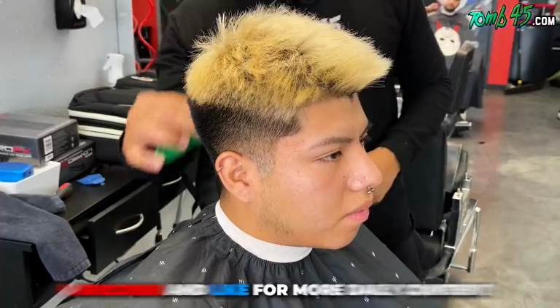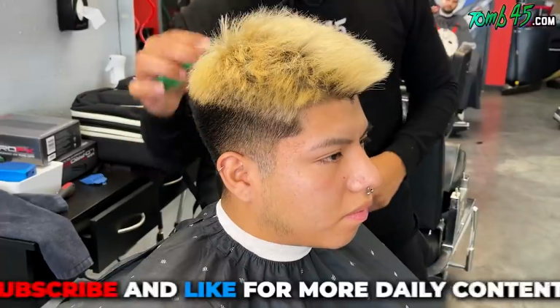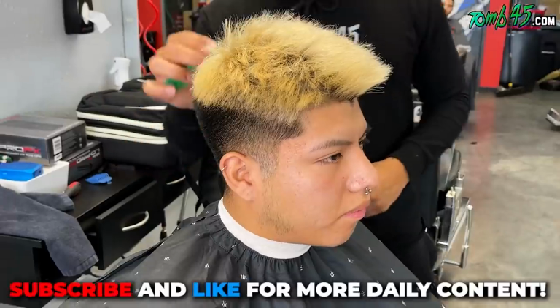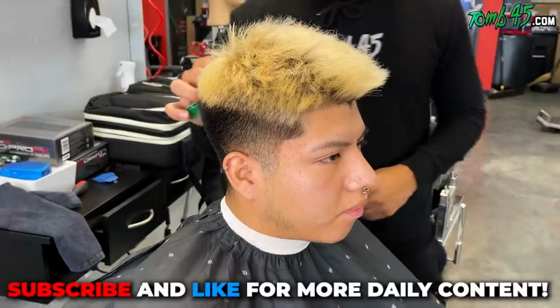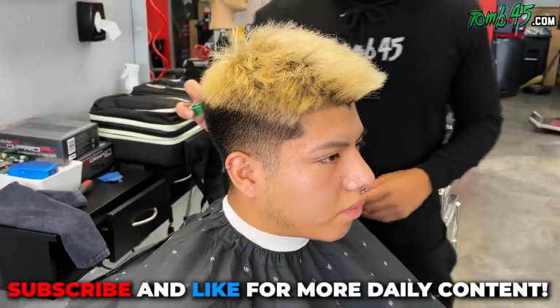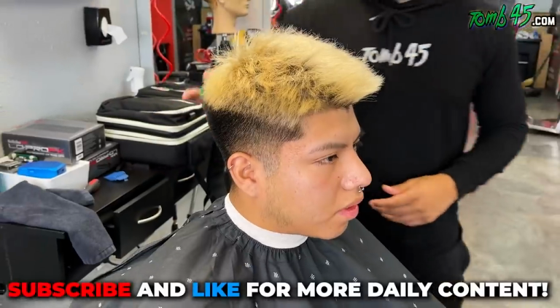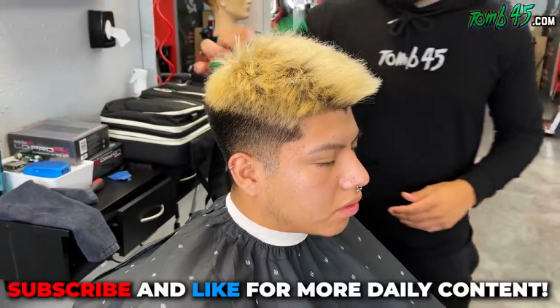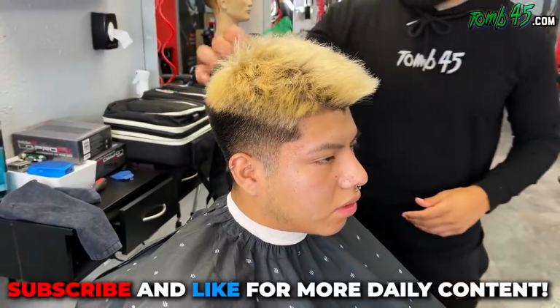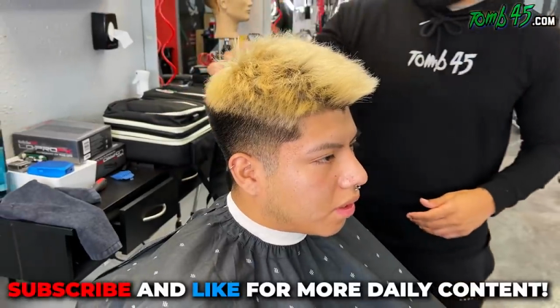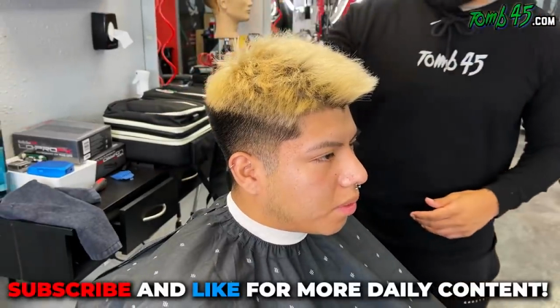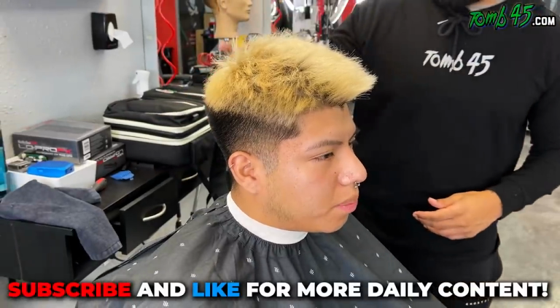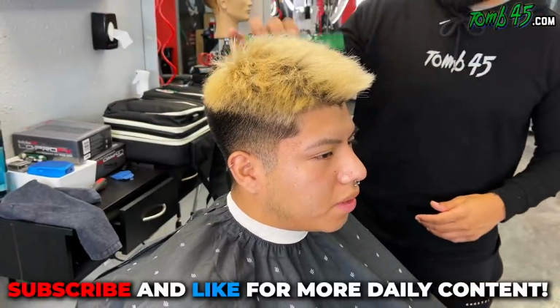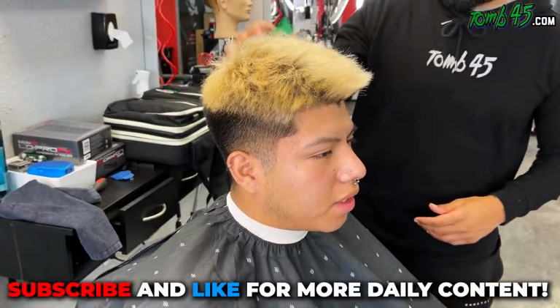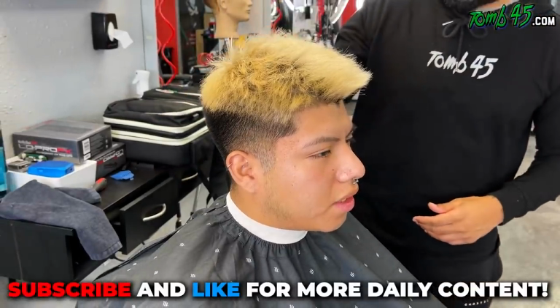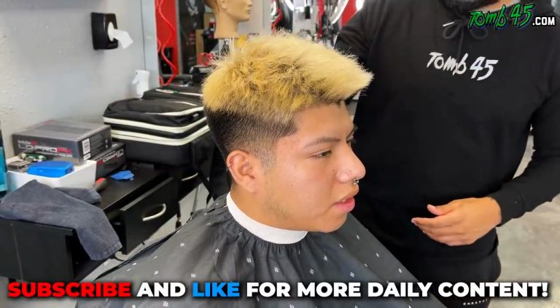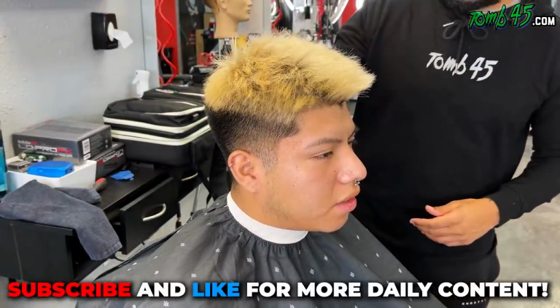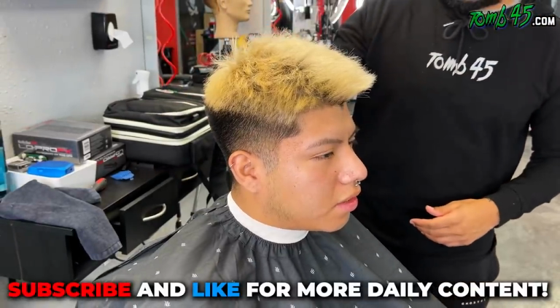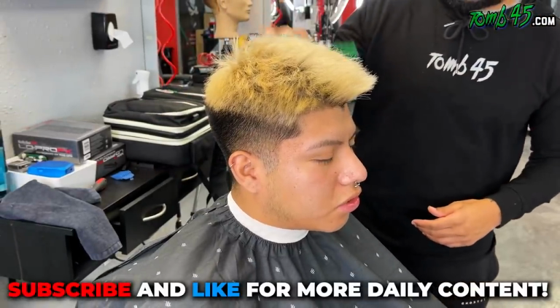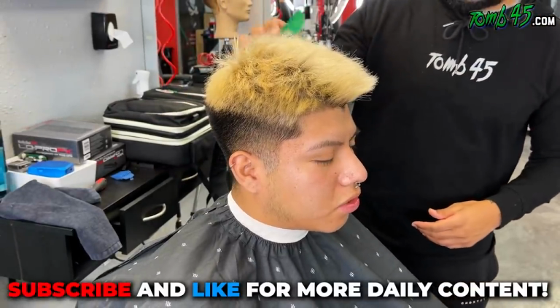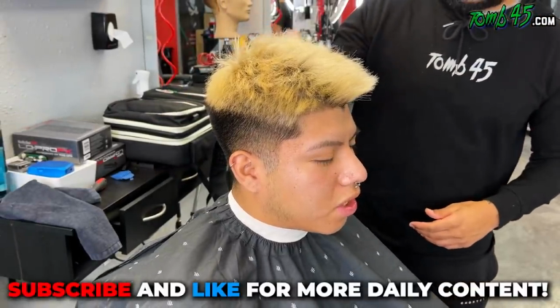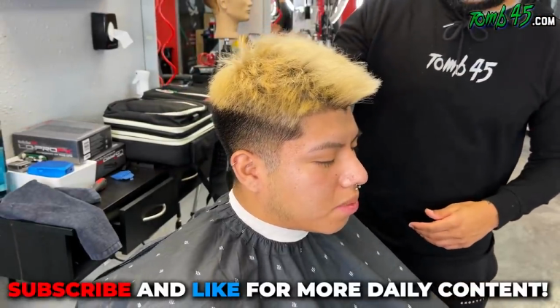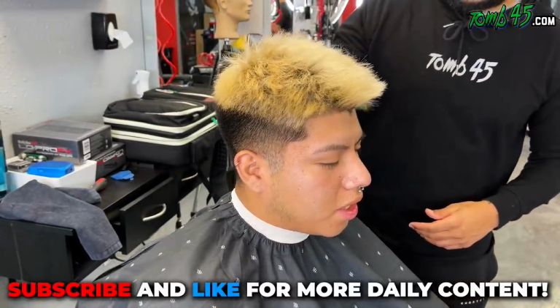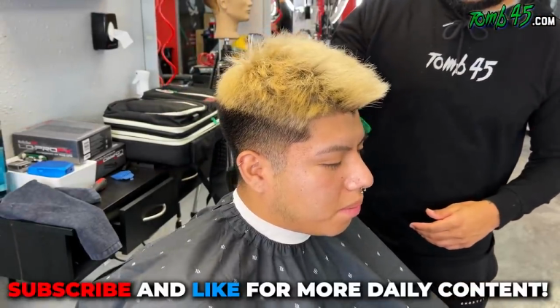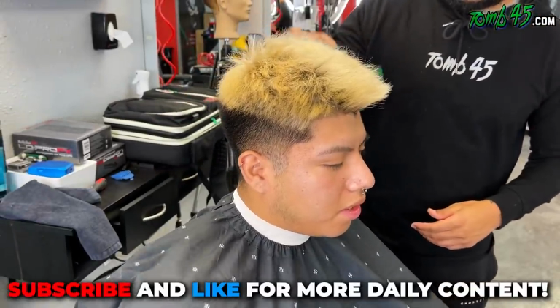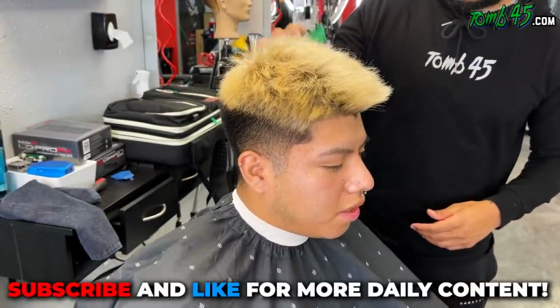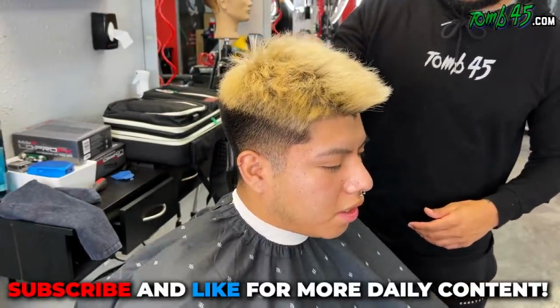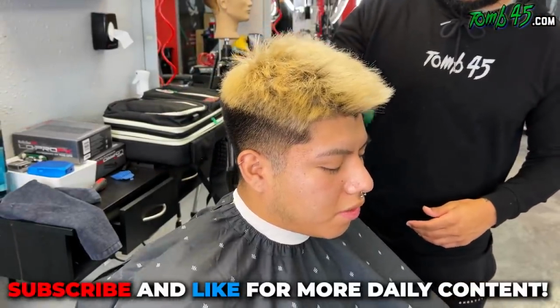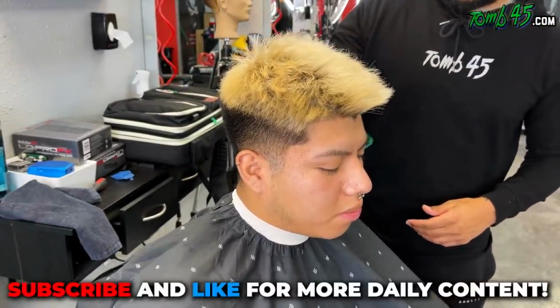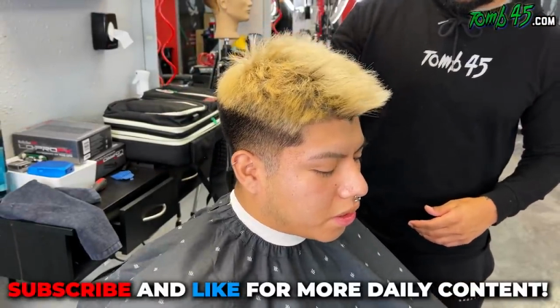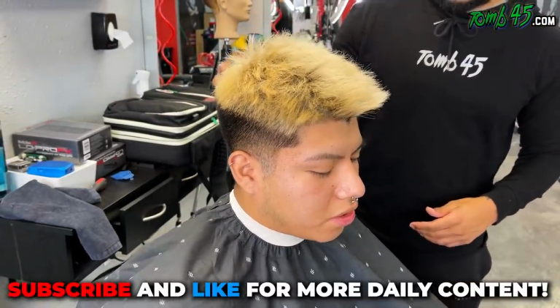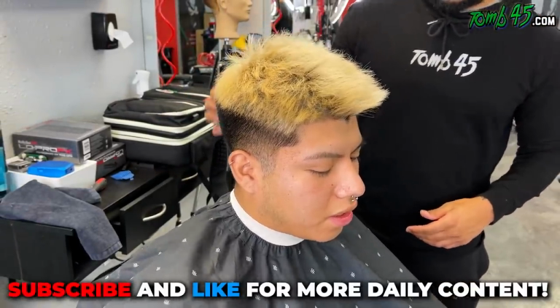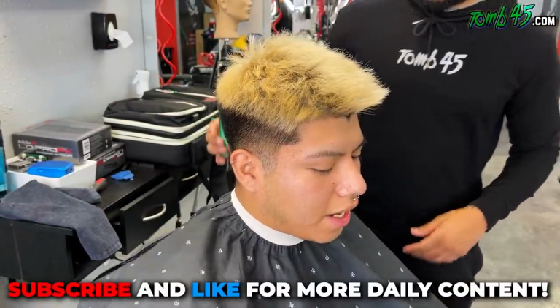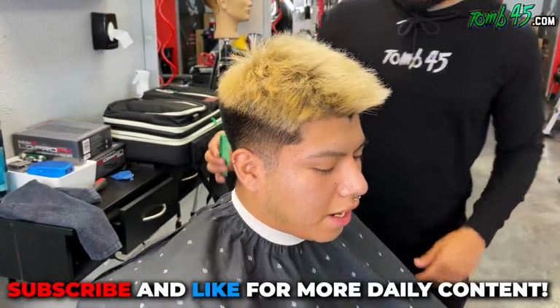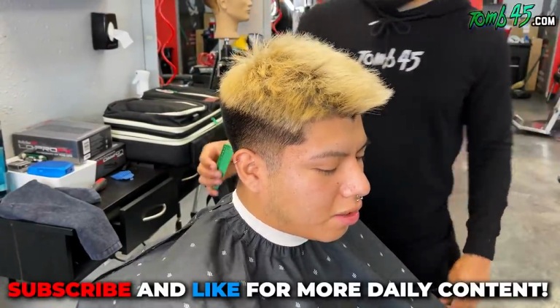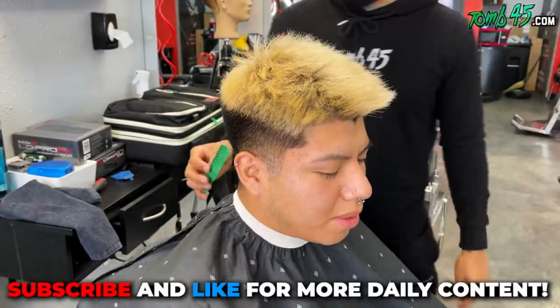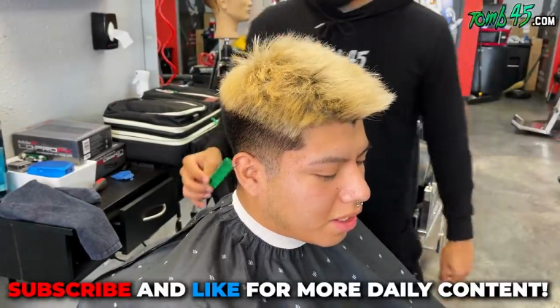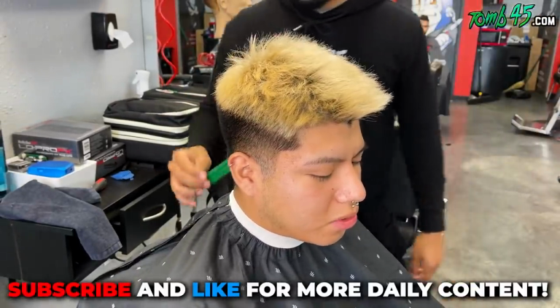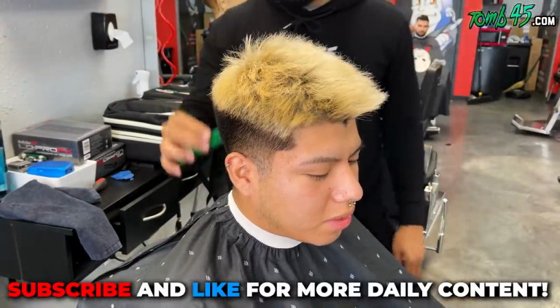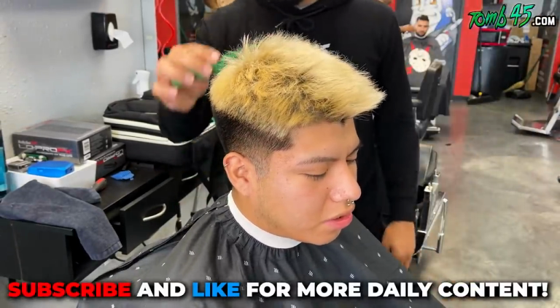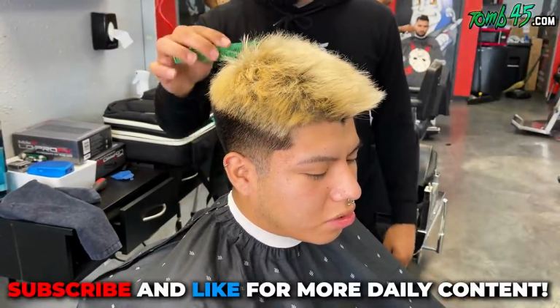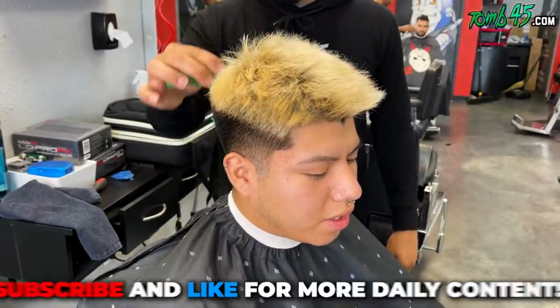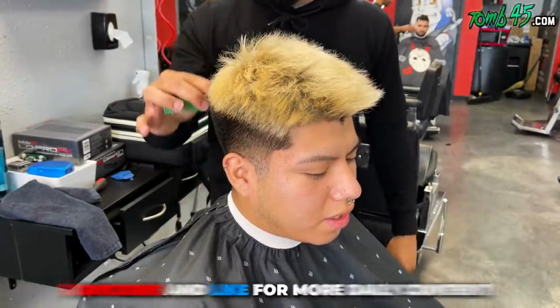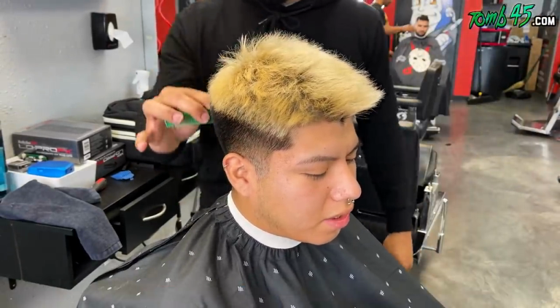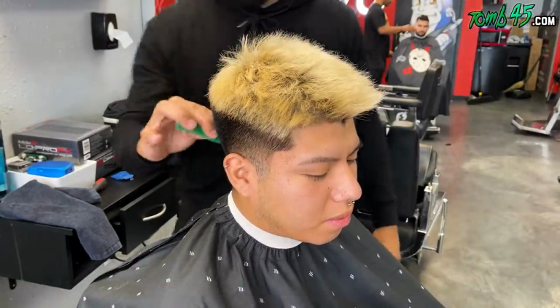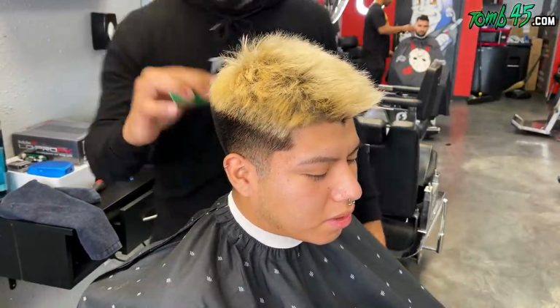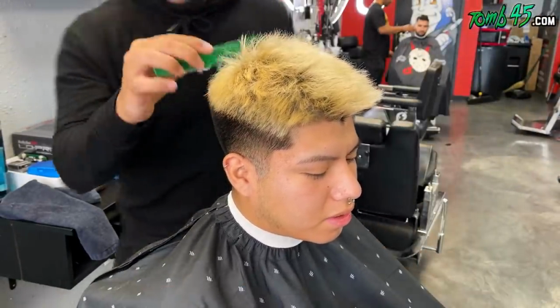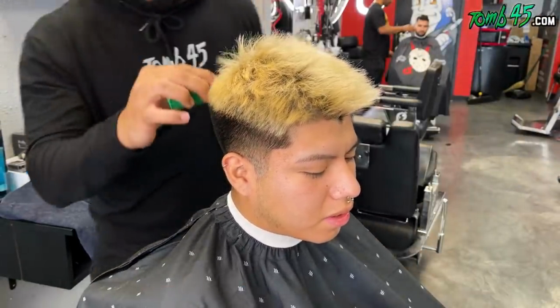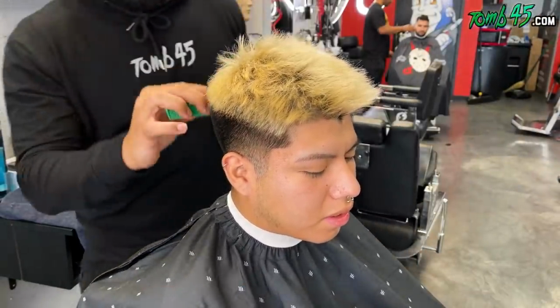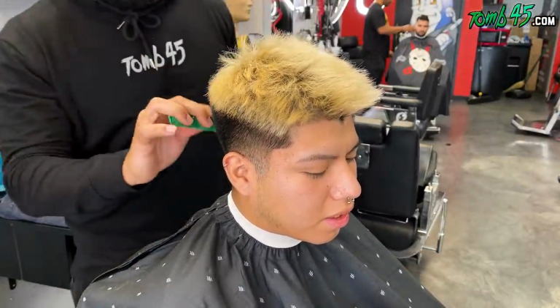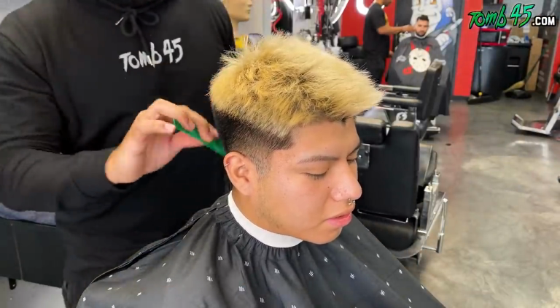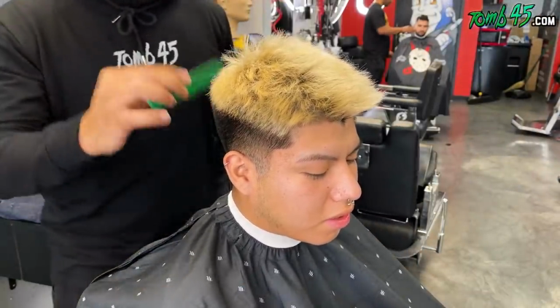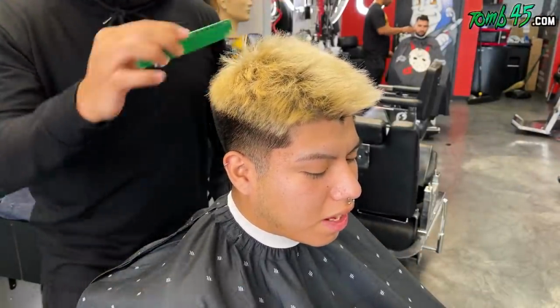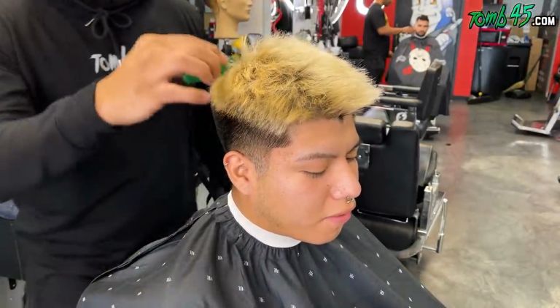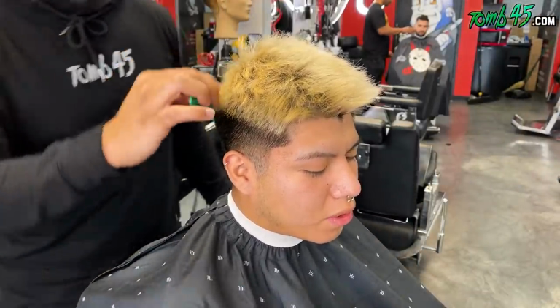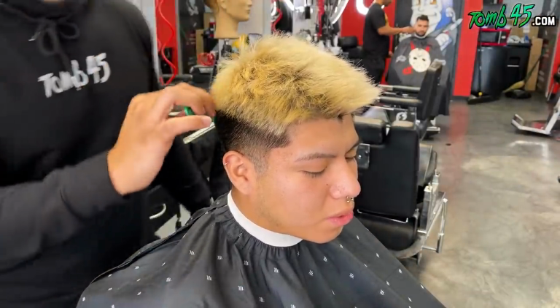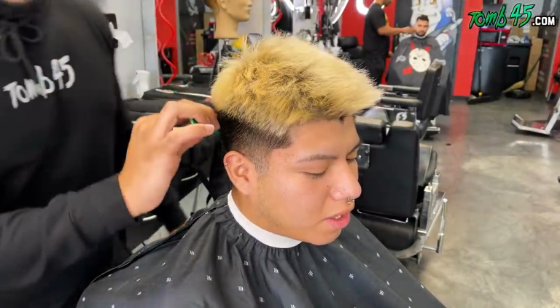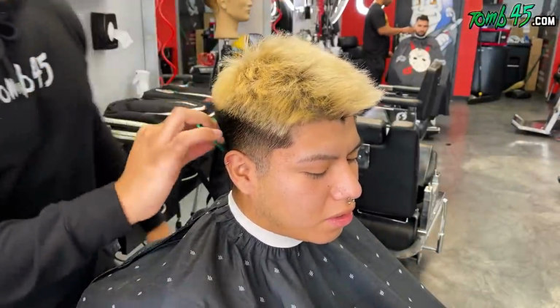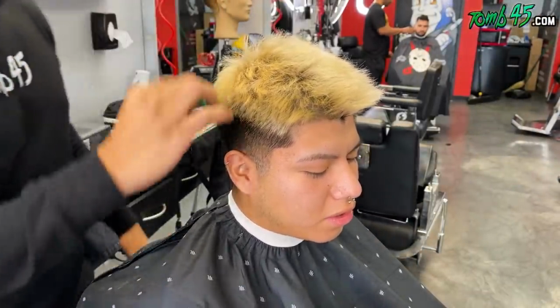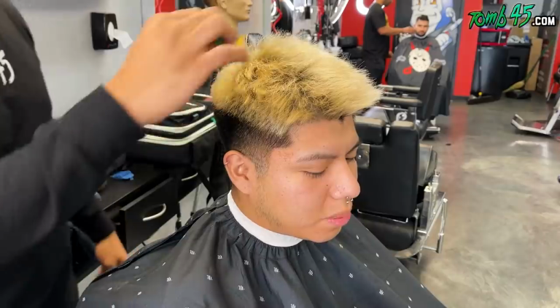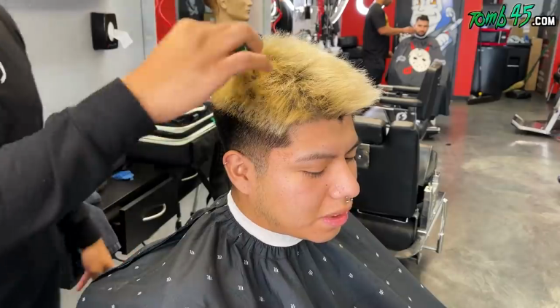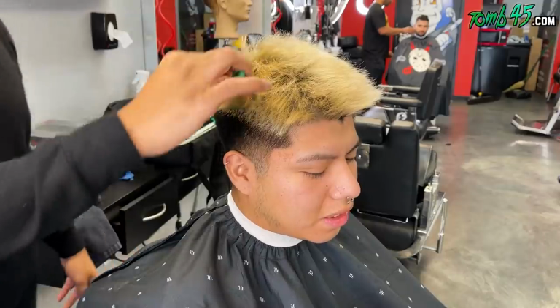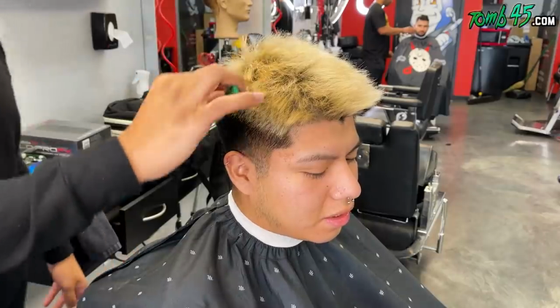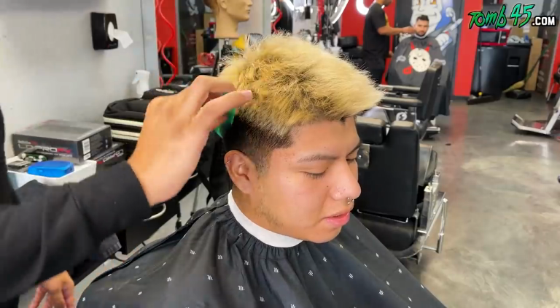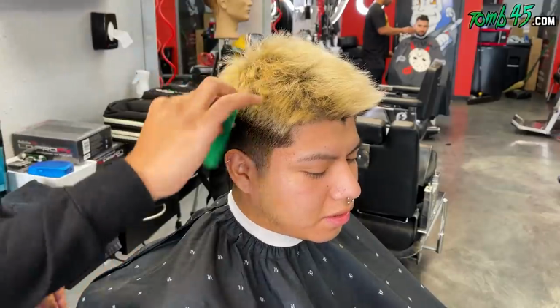What are you getting done? So I'm hoping to get a textured crop top — like the picture. I know my hair is really straight. So I've always wanted to do something like this.